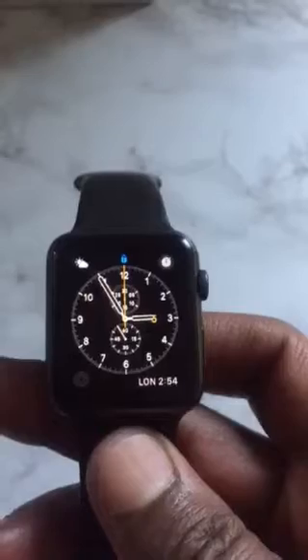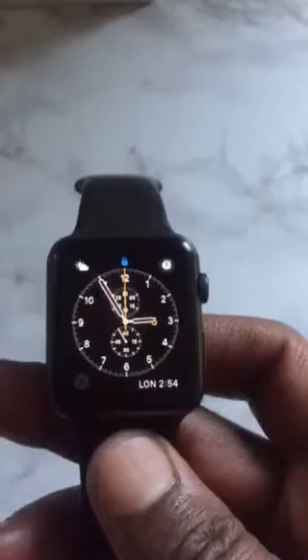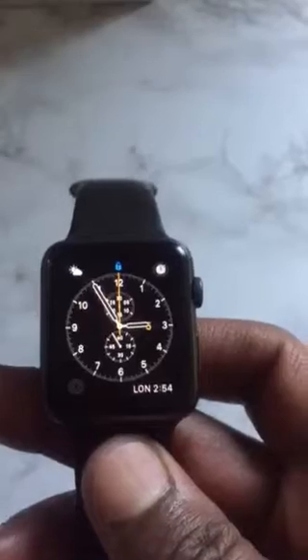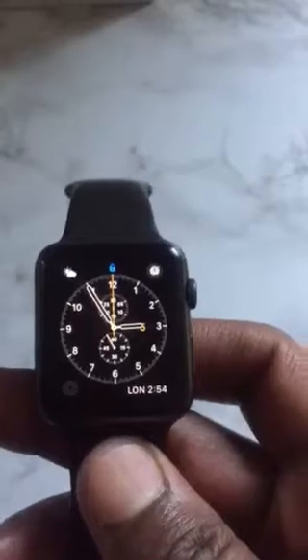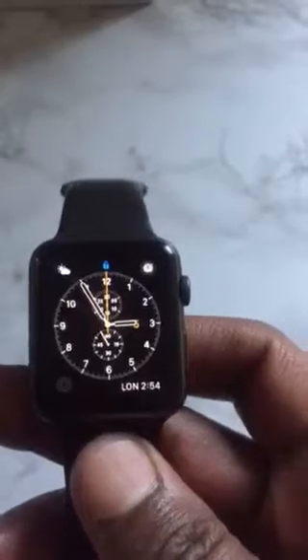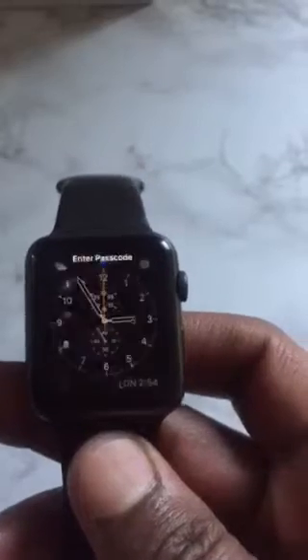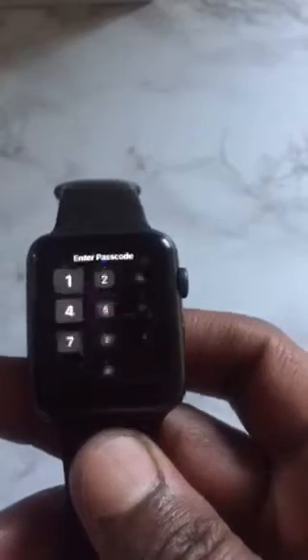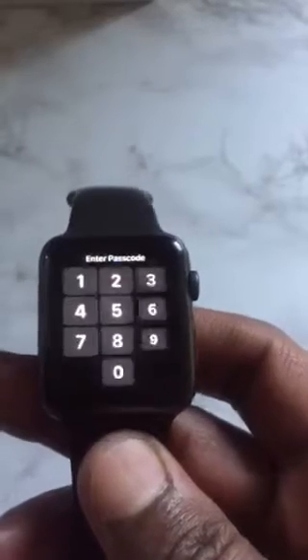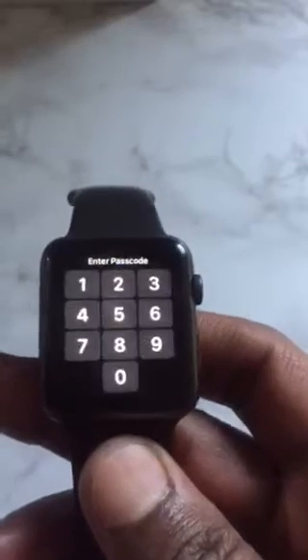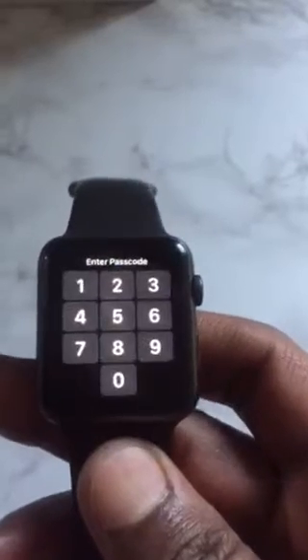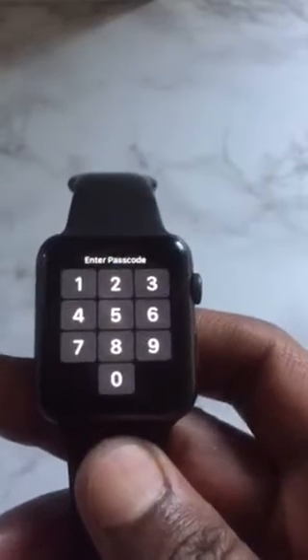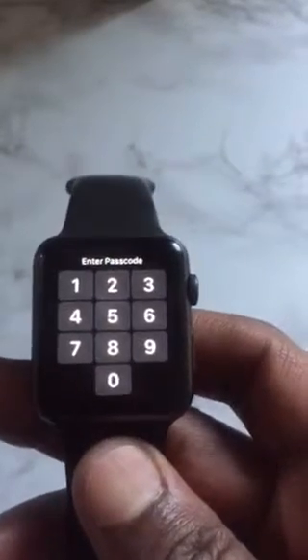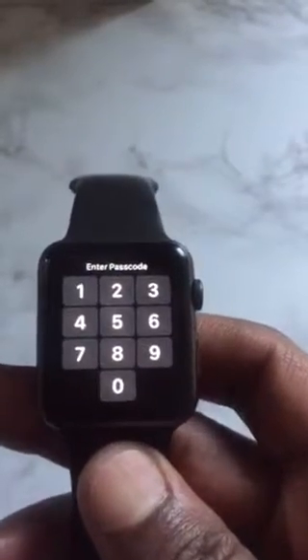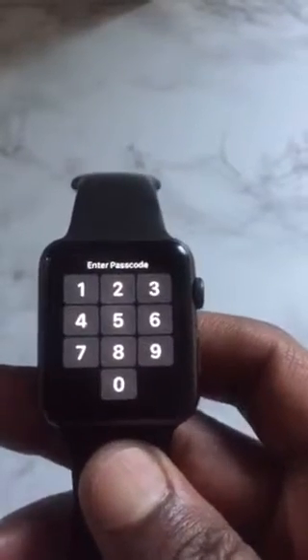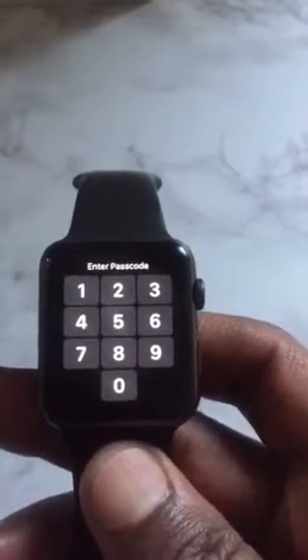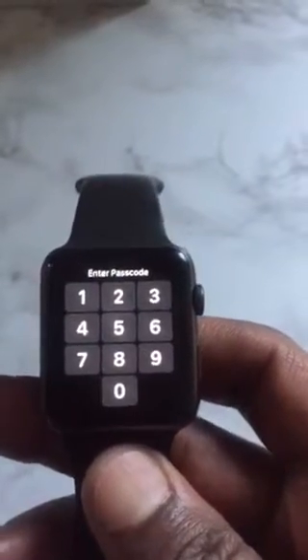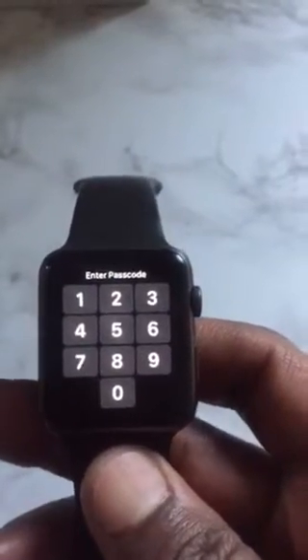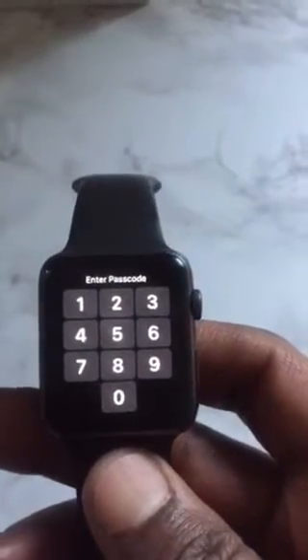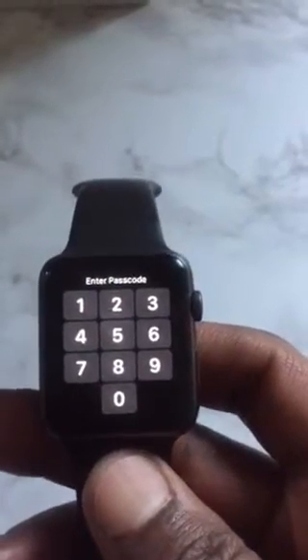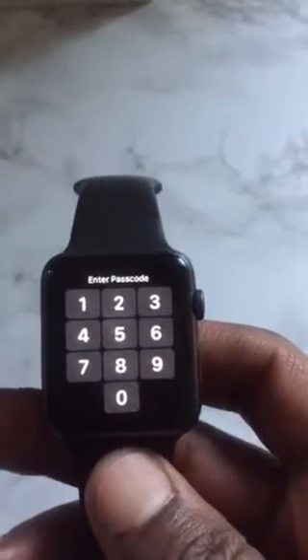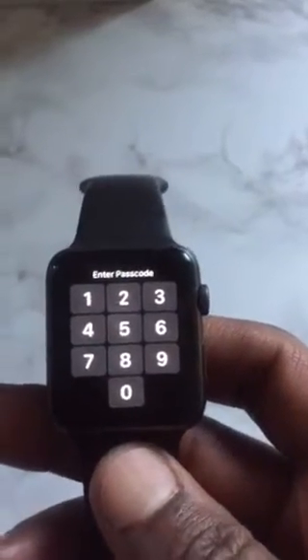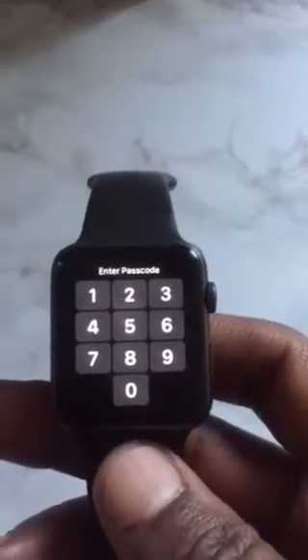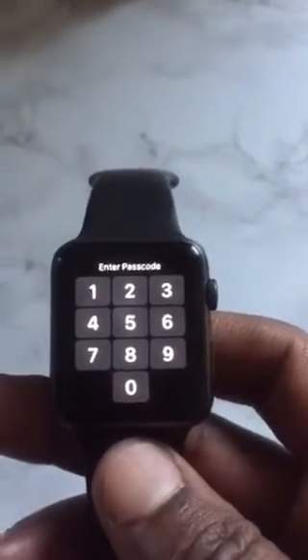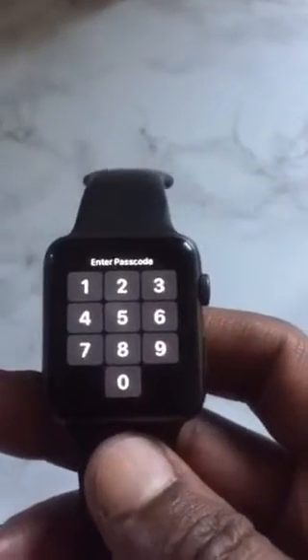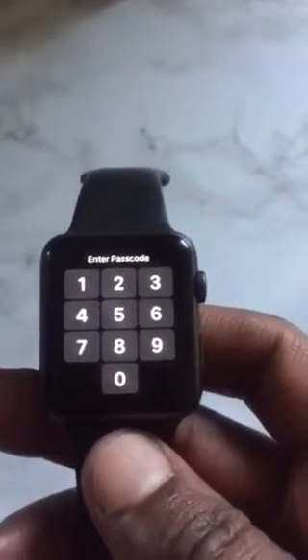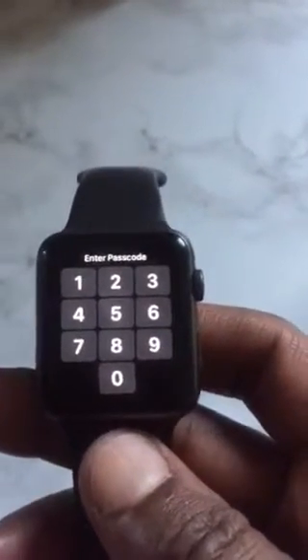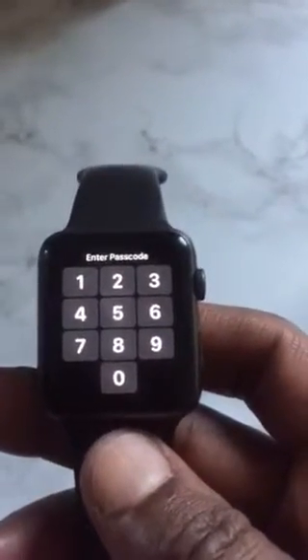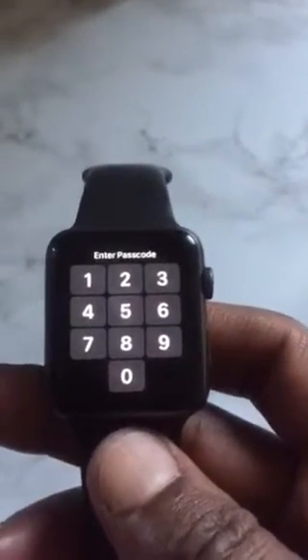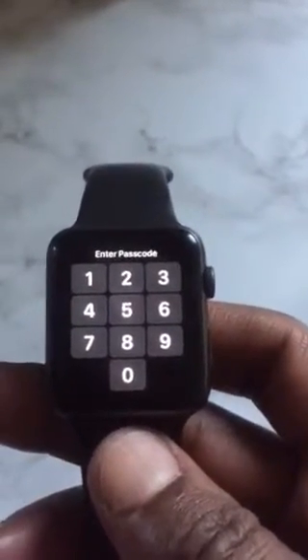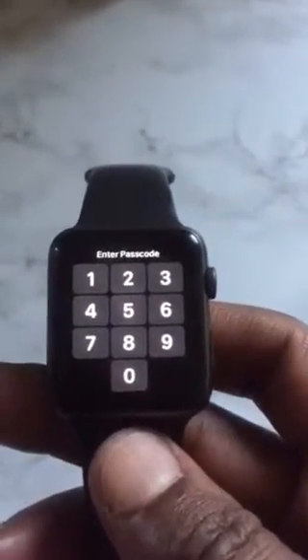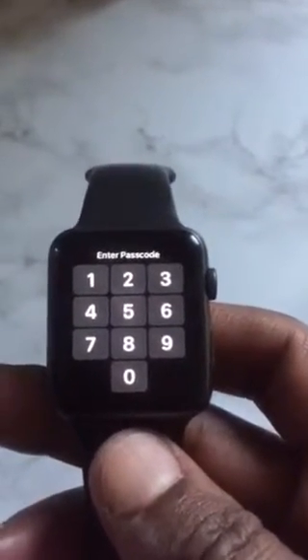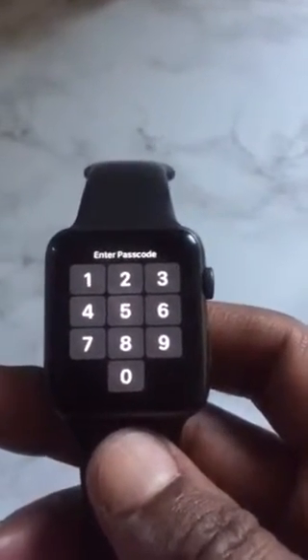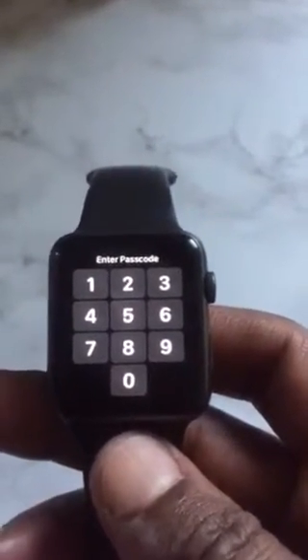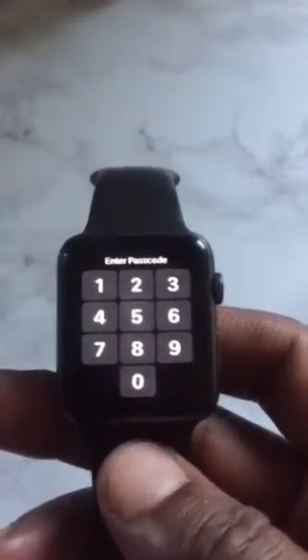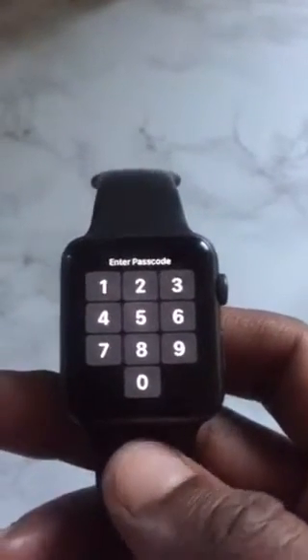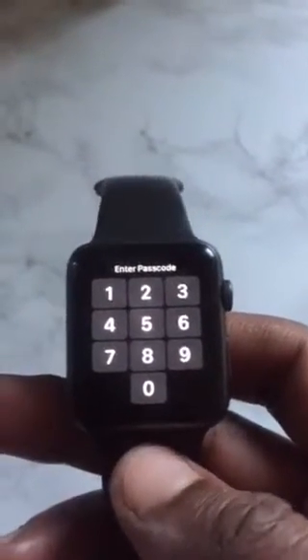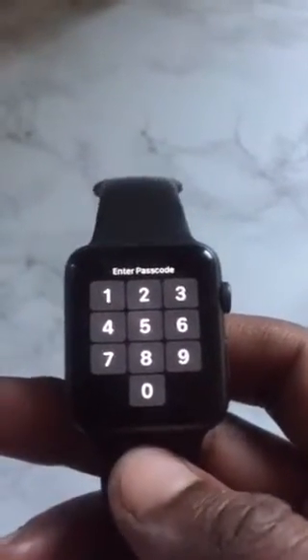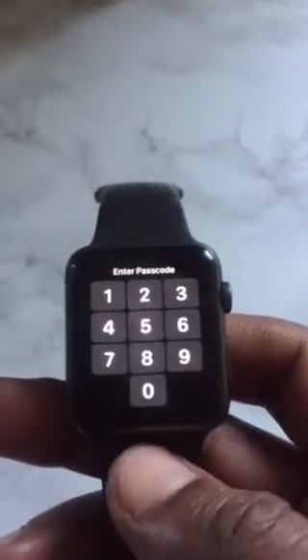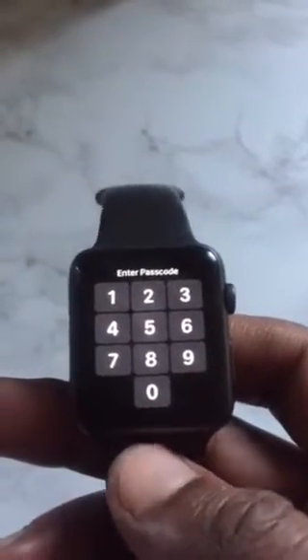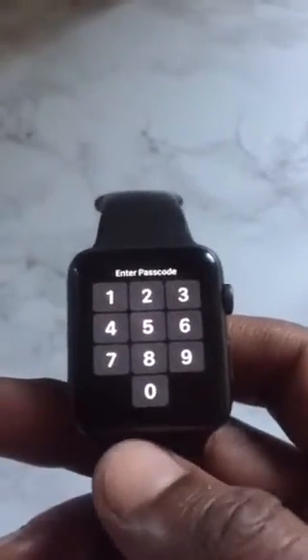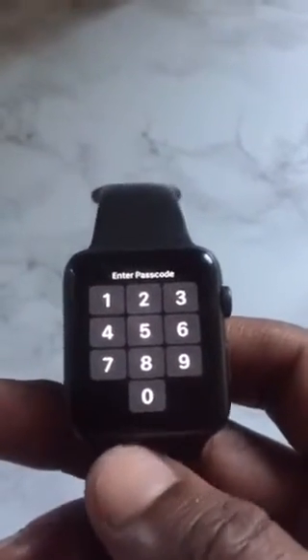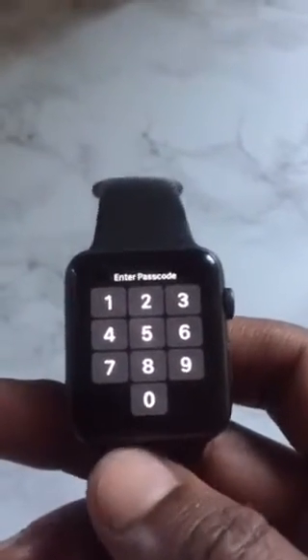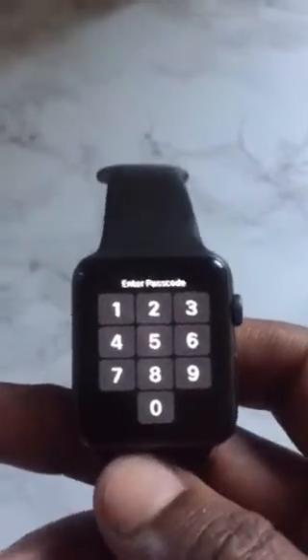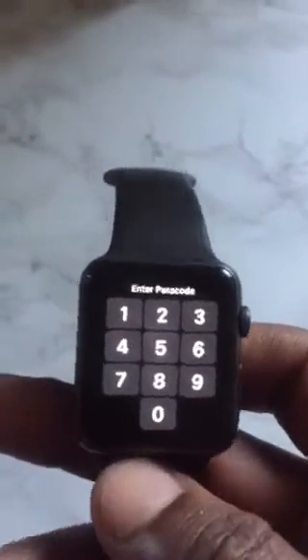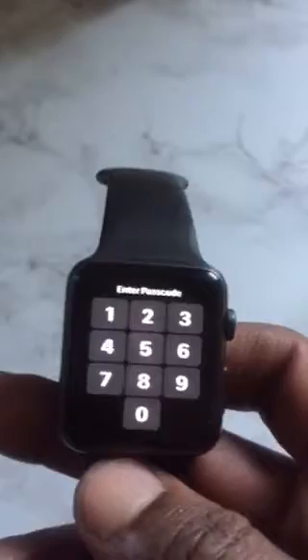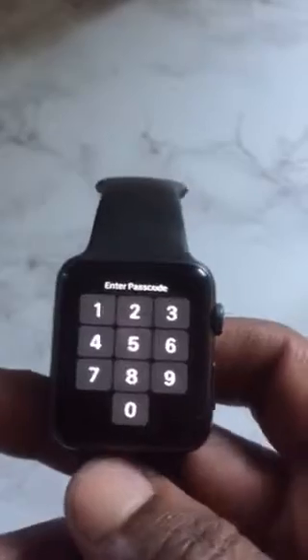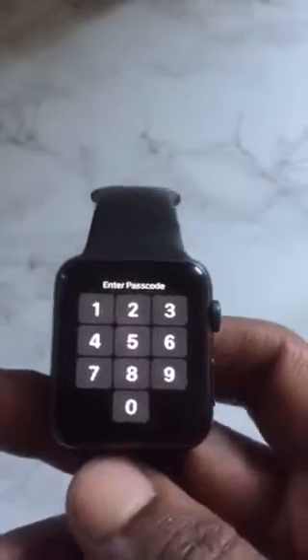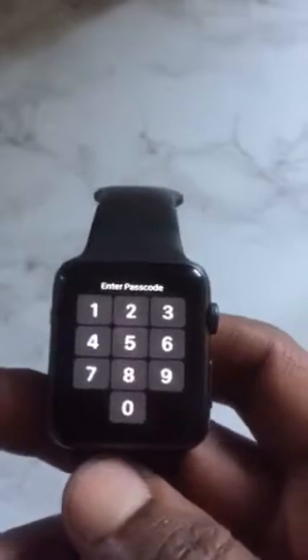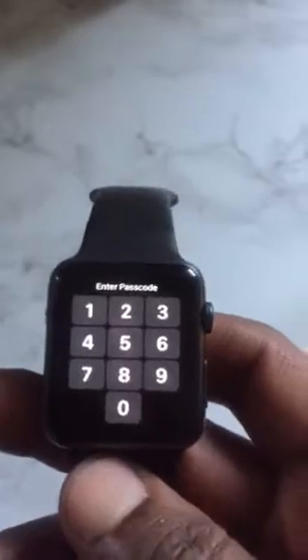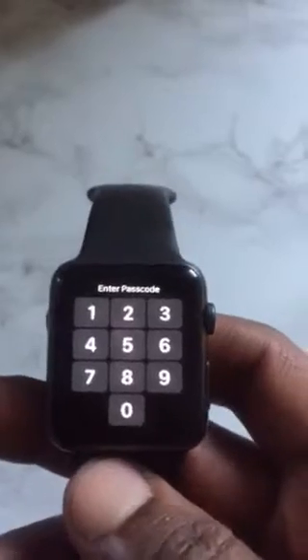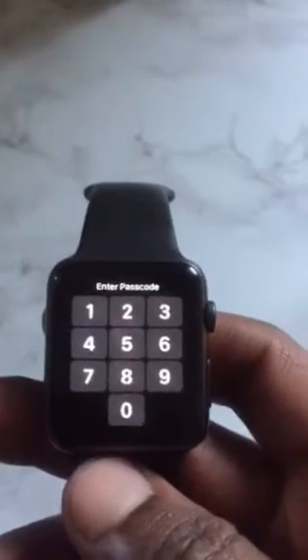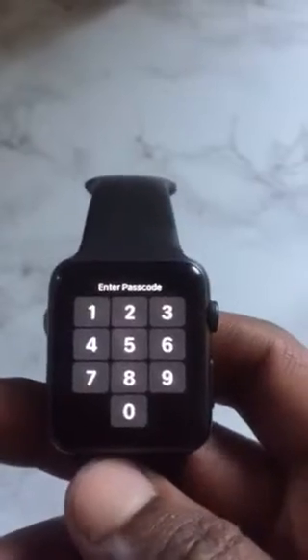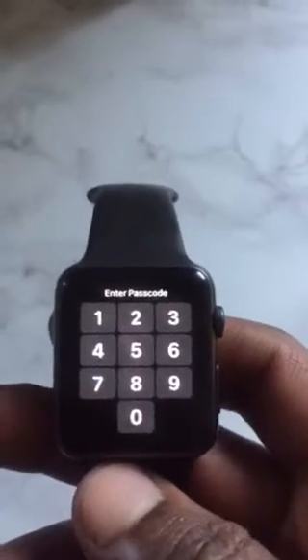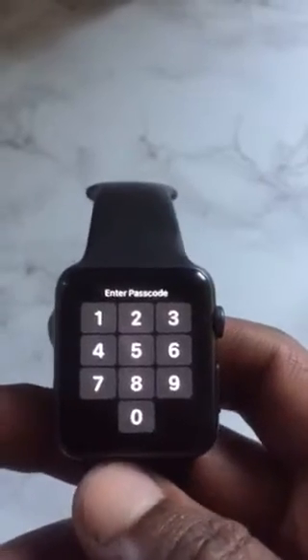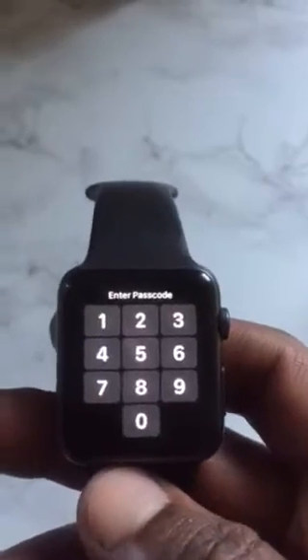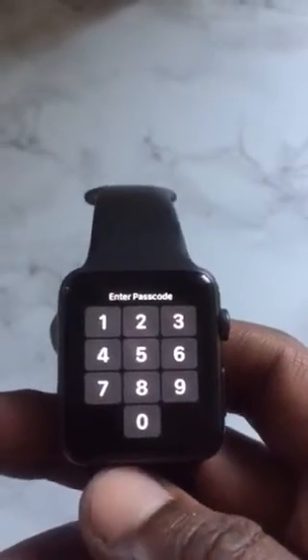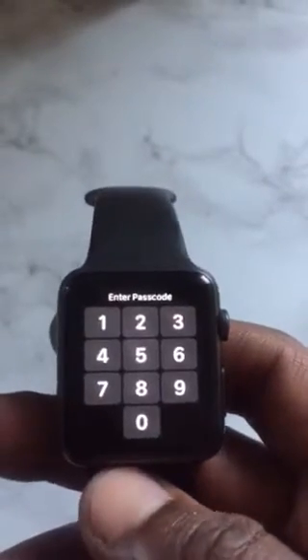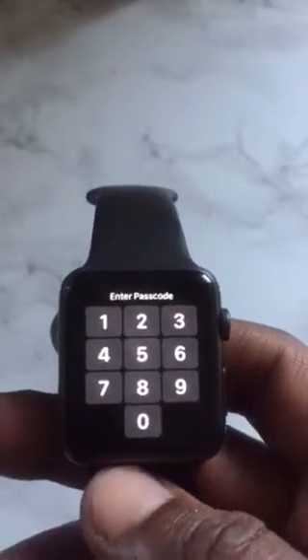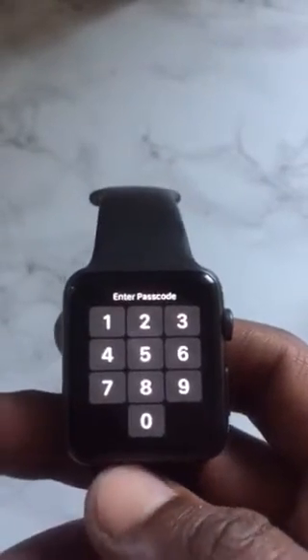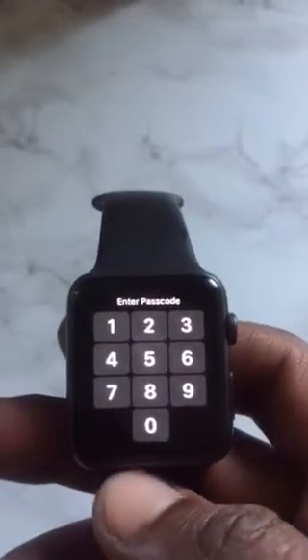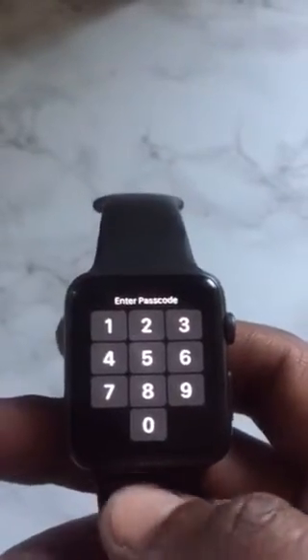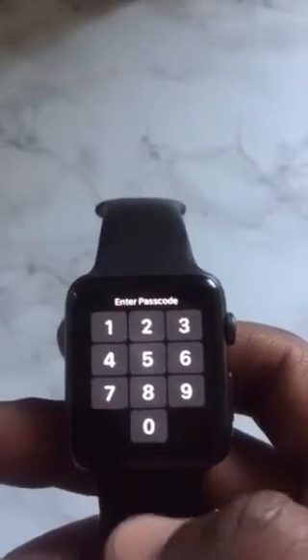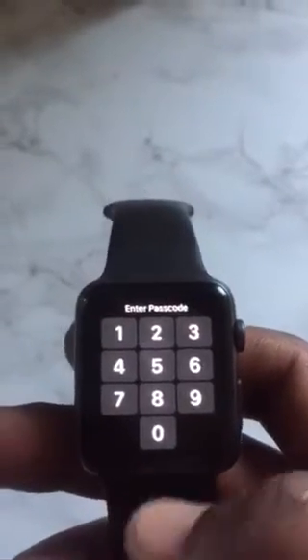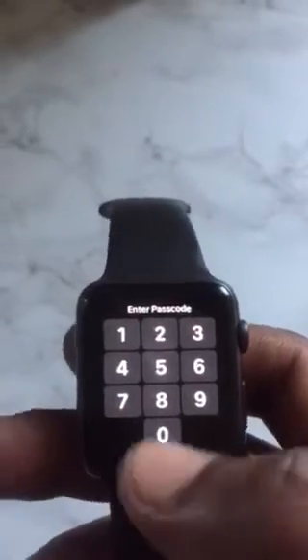Hi YouTube, today I'm going to show you how to remove your passcode from Apple Watch. There are two ways you can do it.